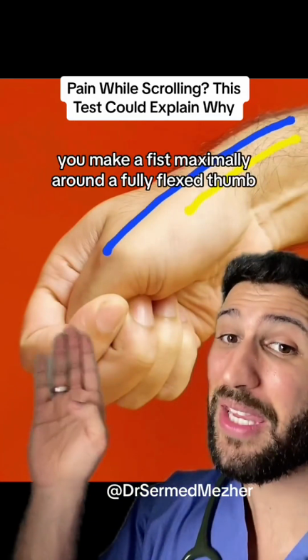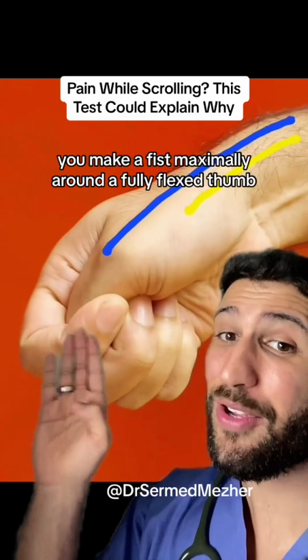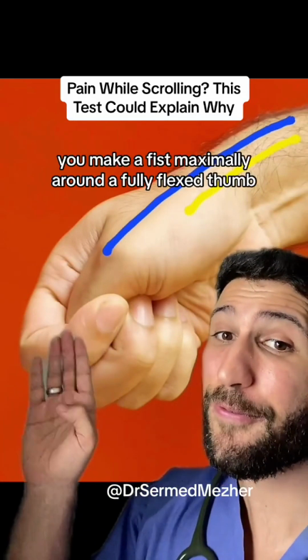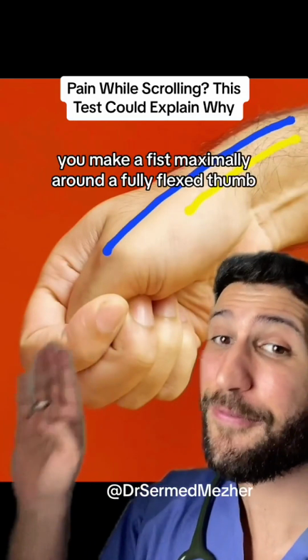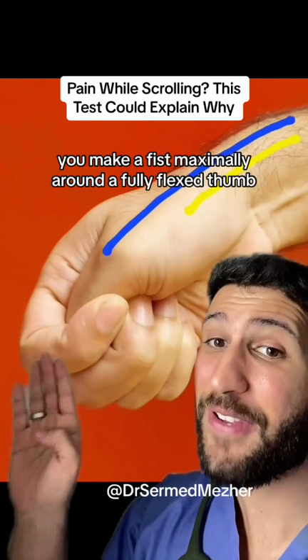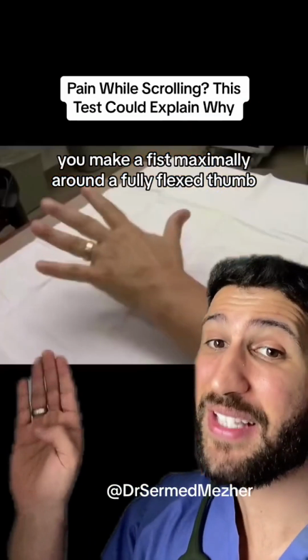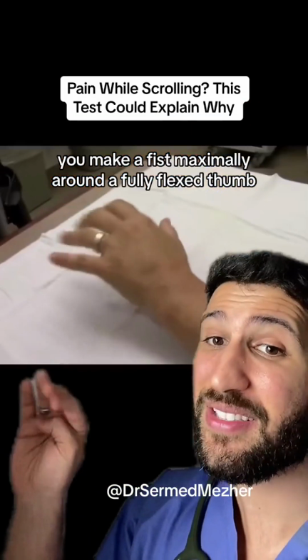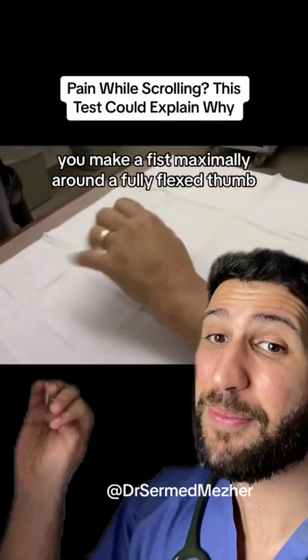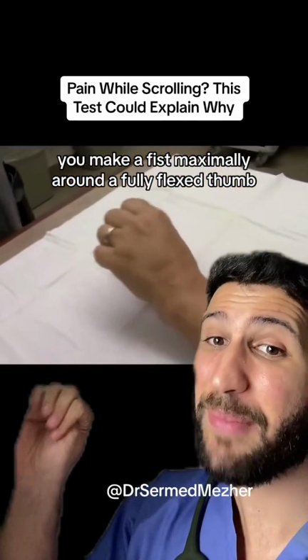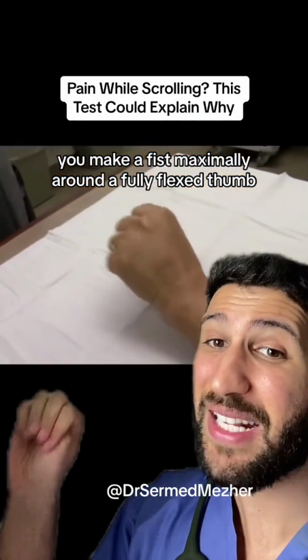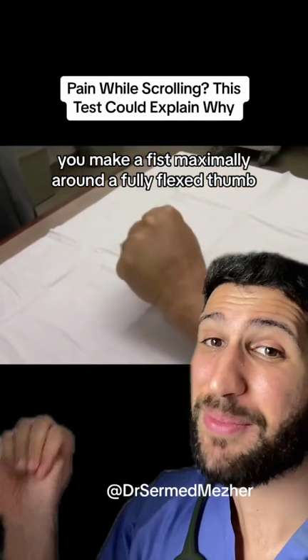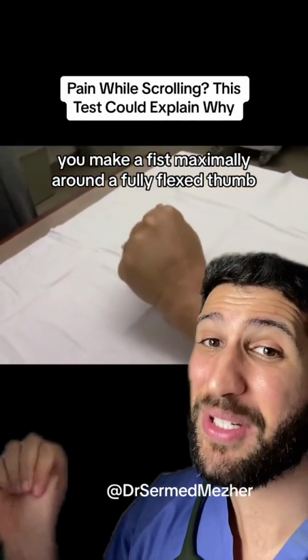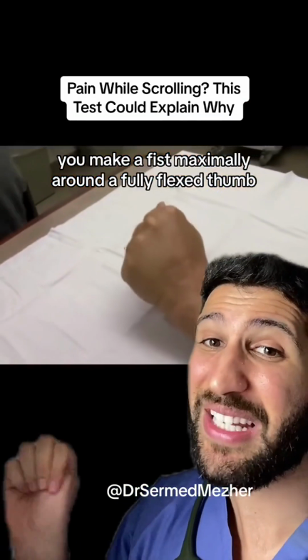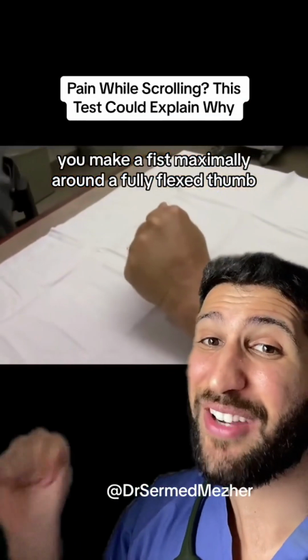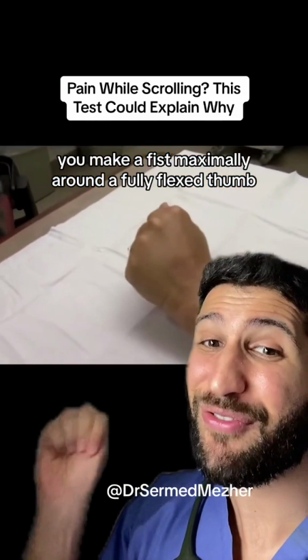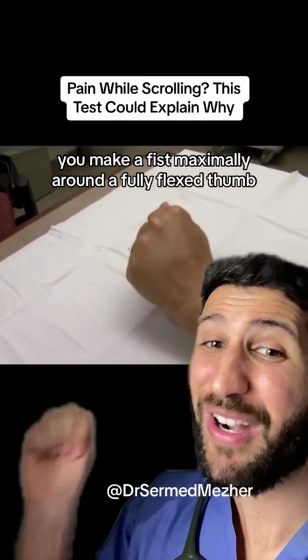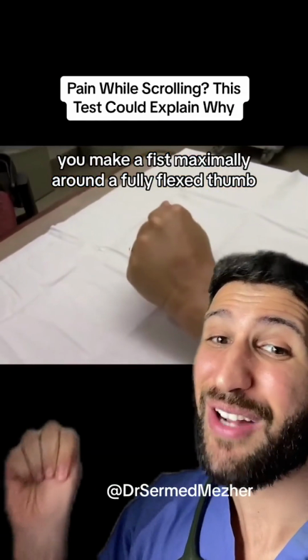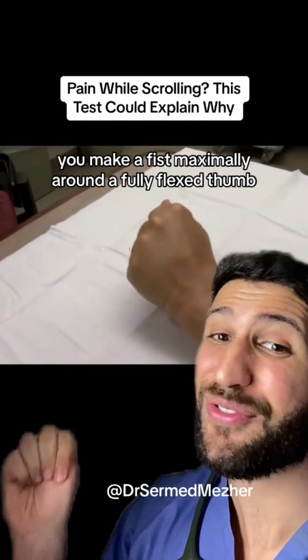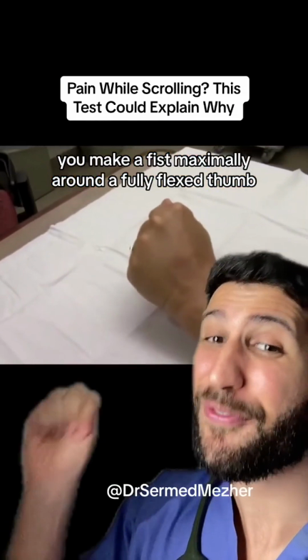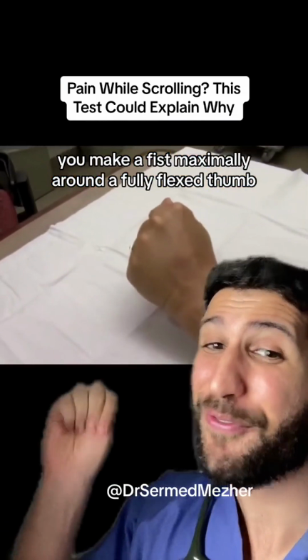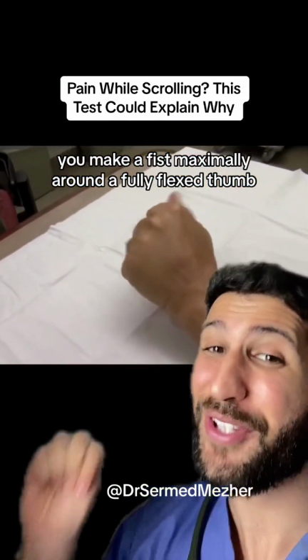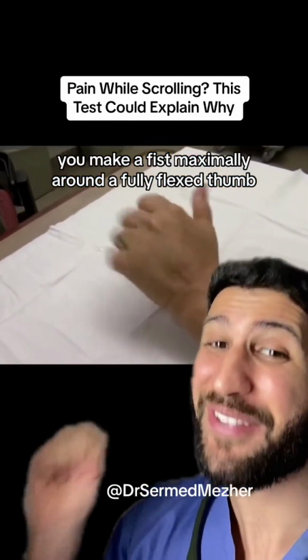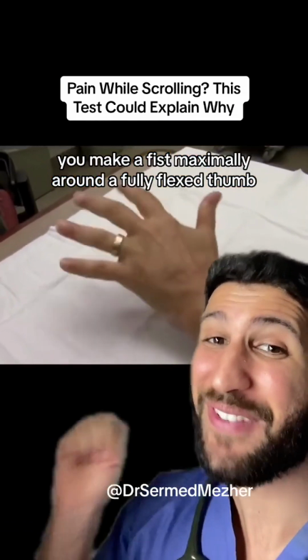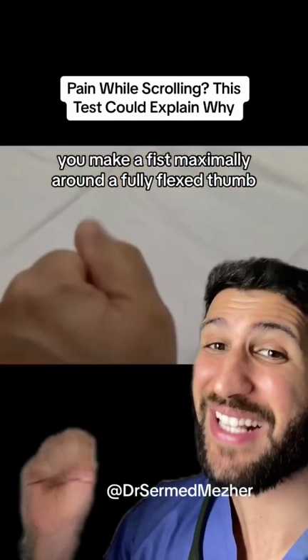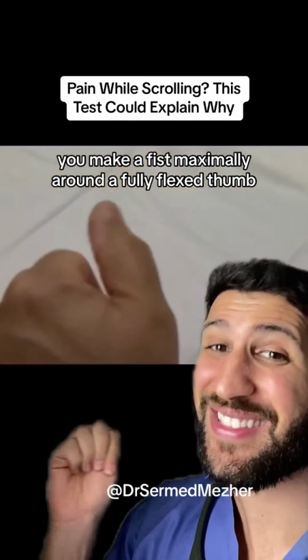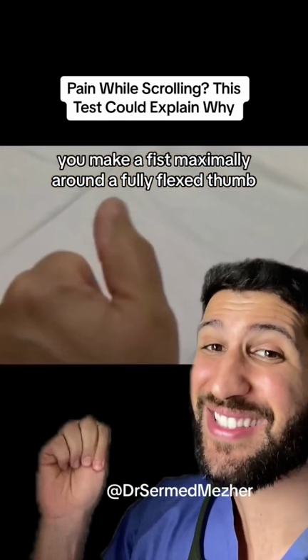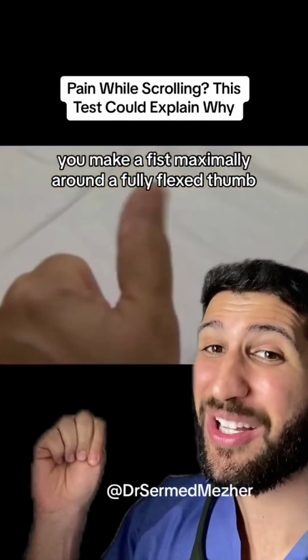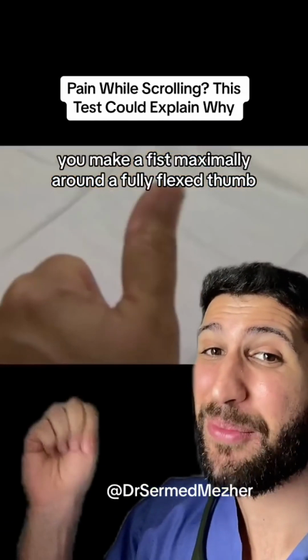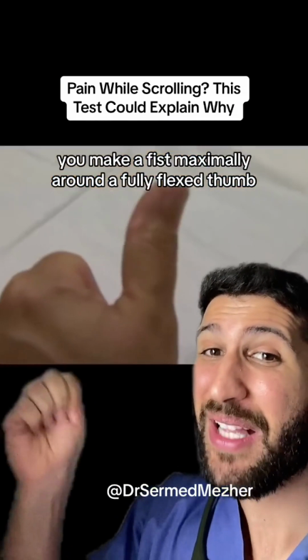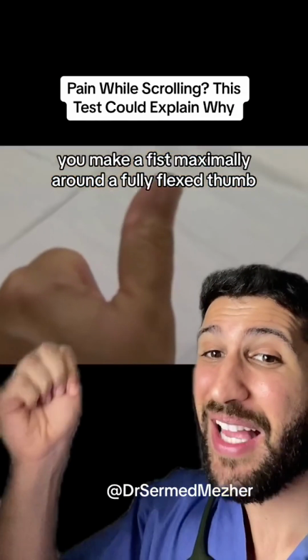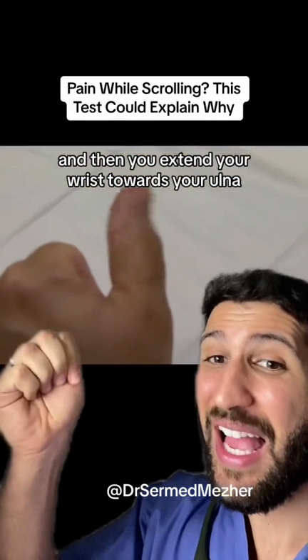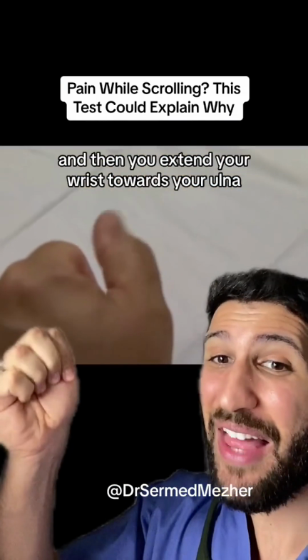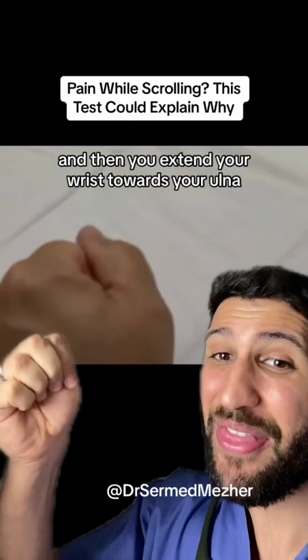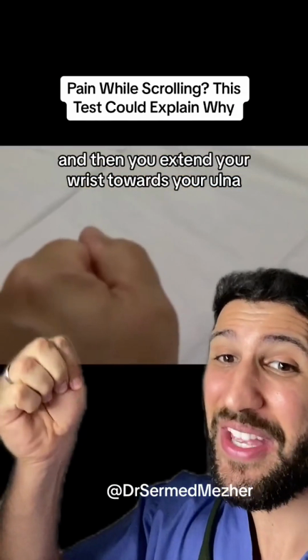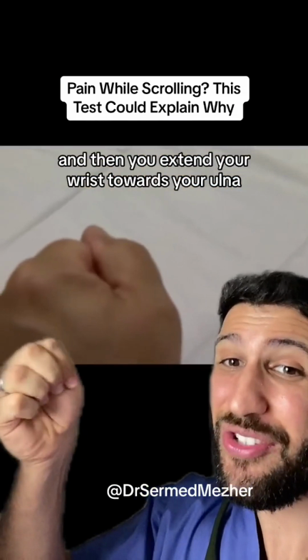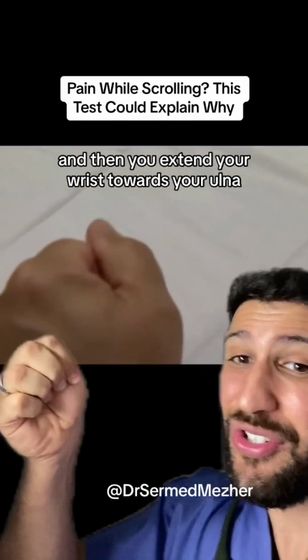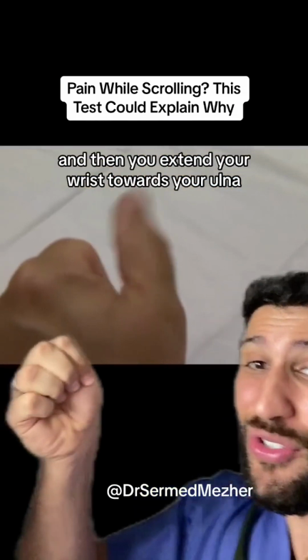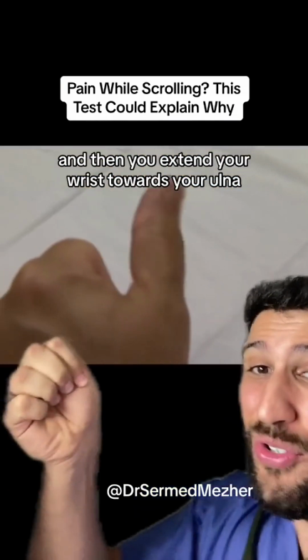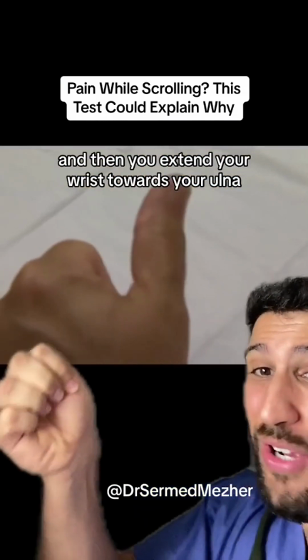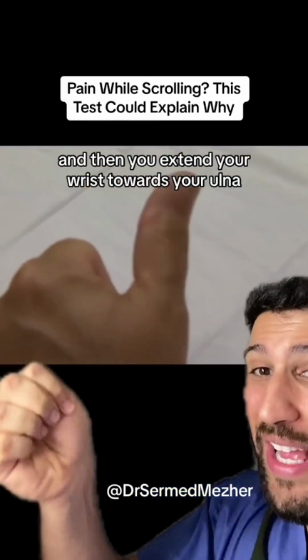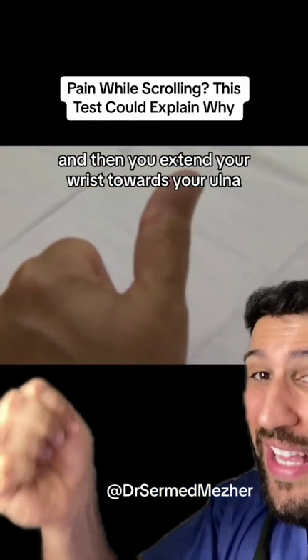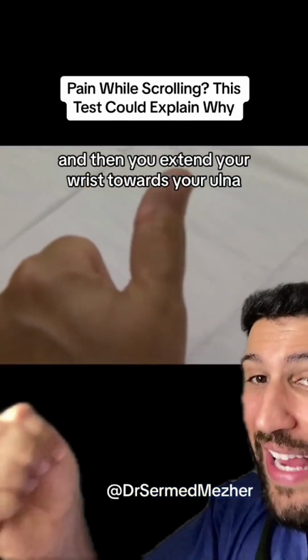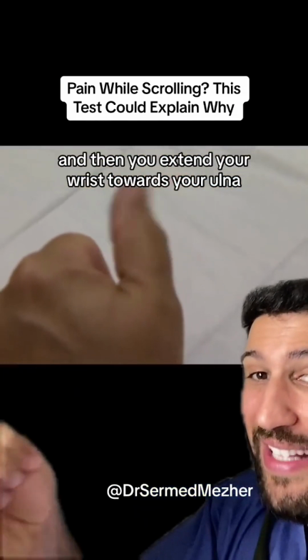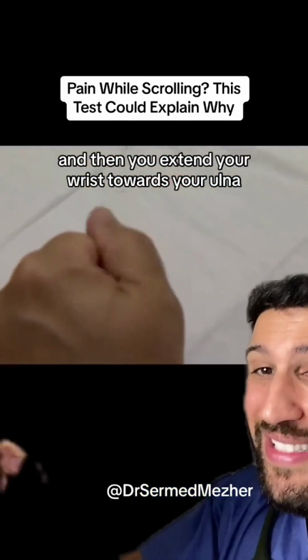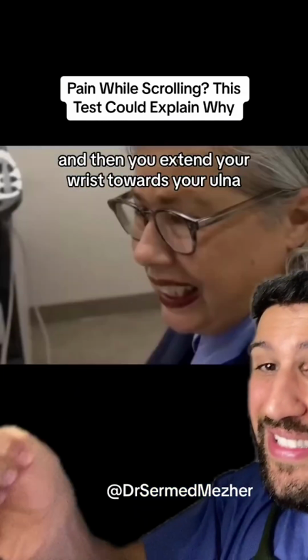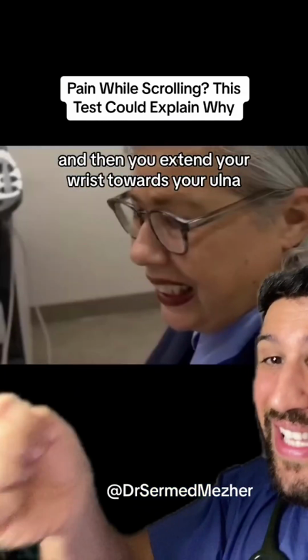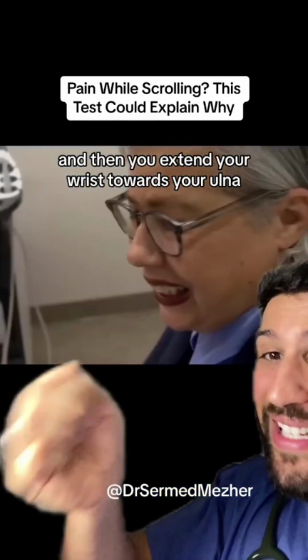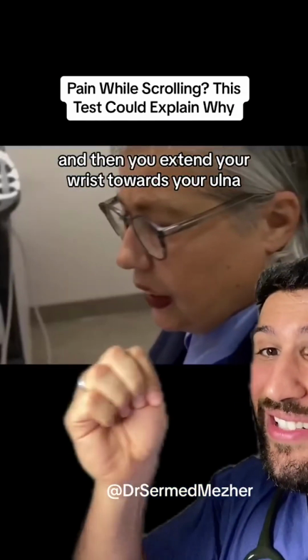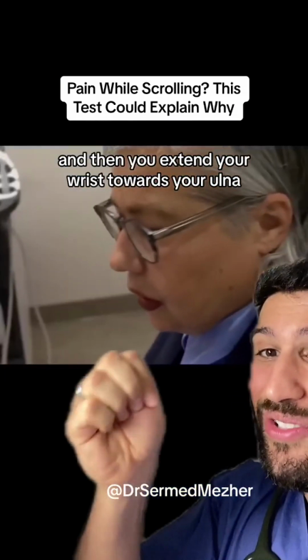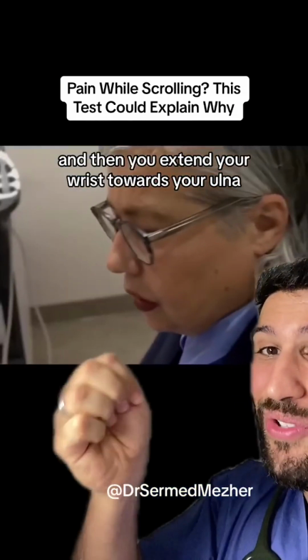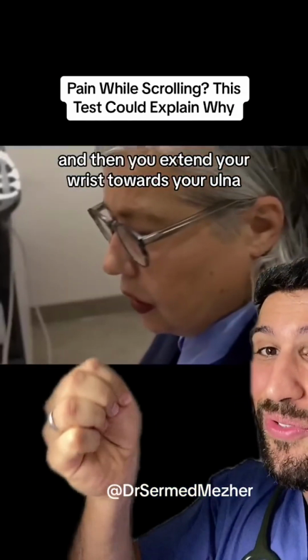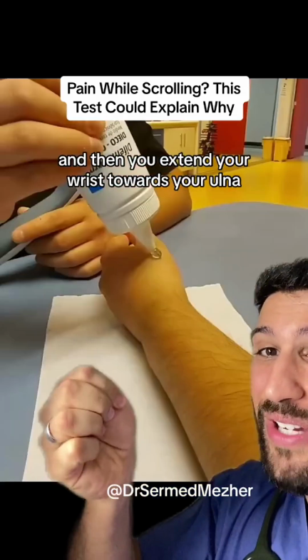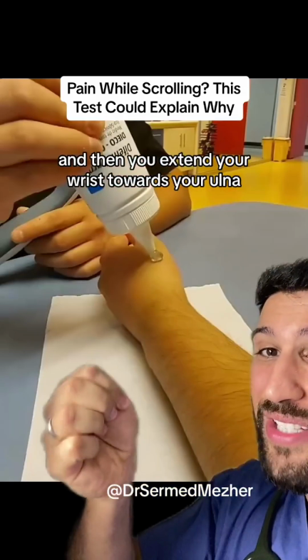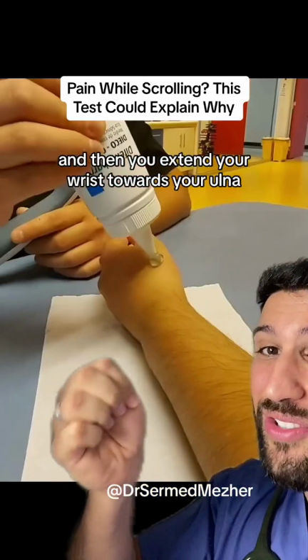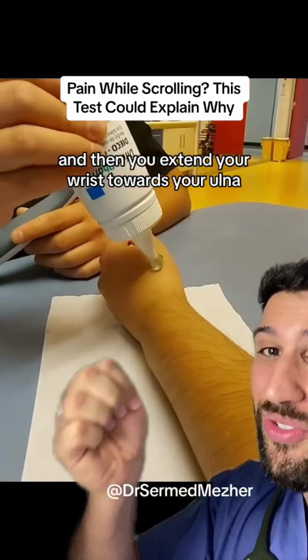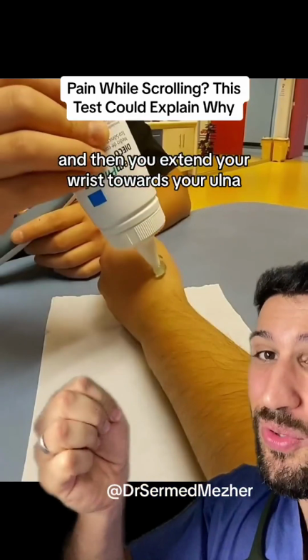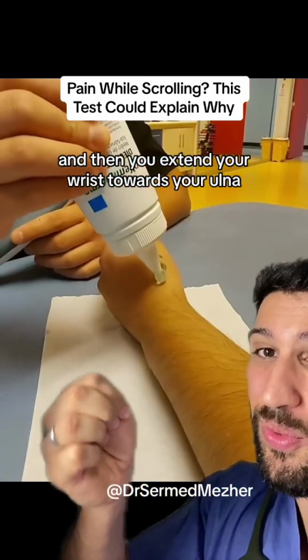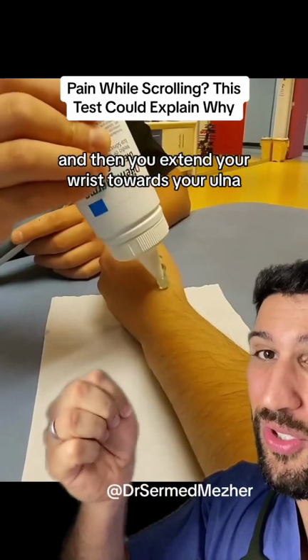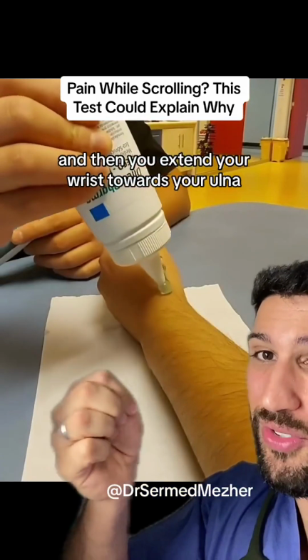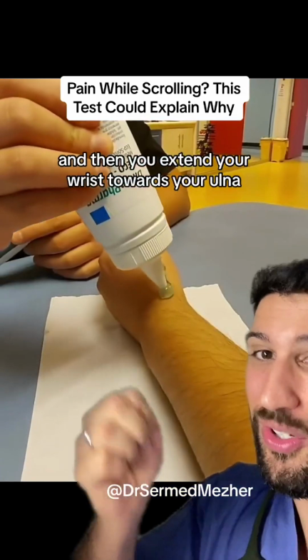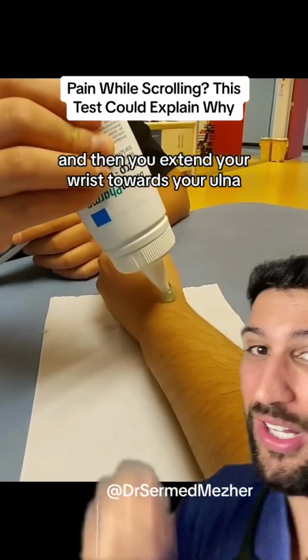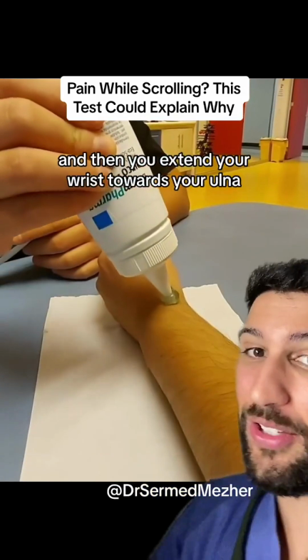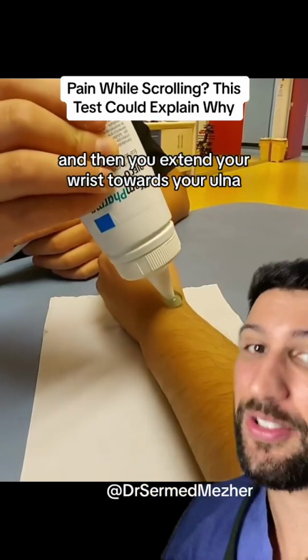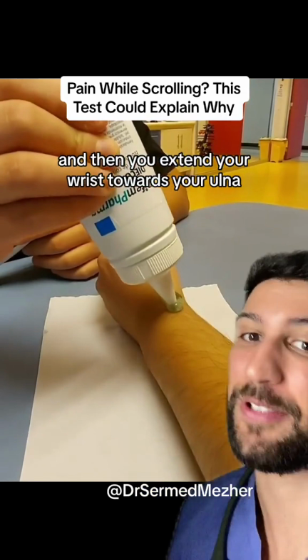You make a fist maximally around a fully flexed thumb and then you extend your wrist towards your ulna.